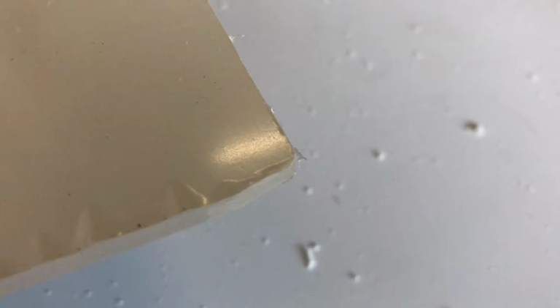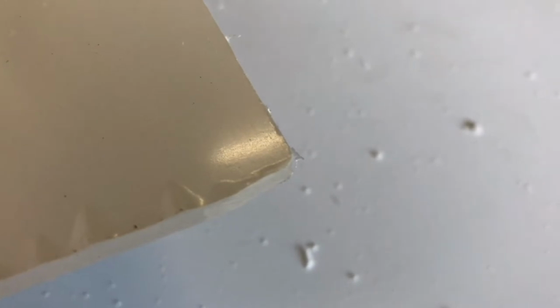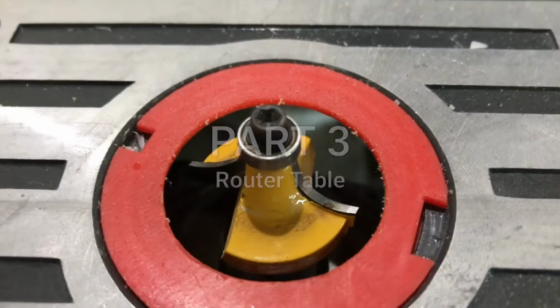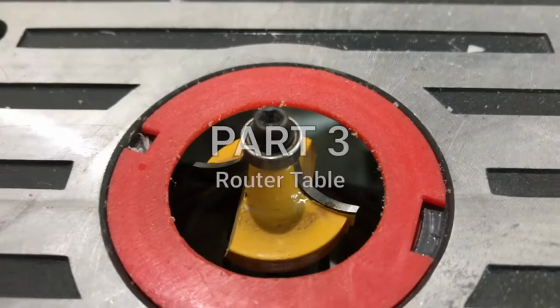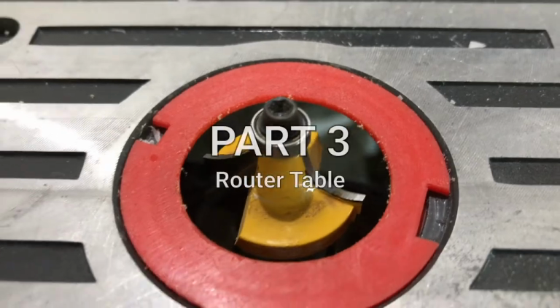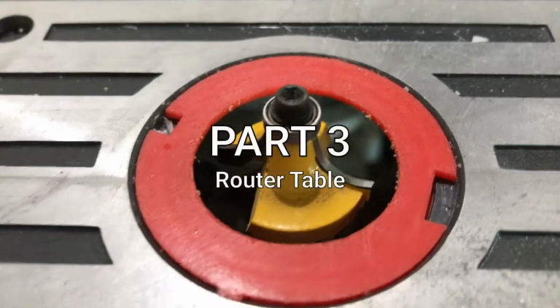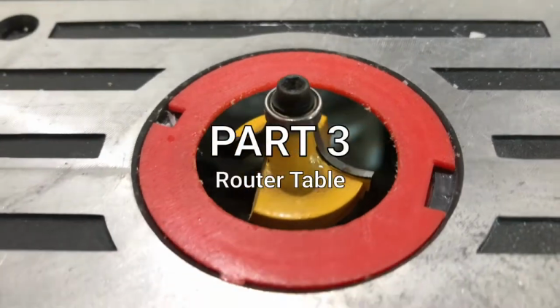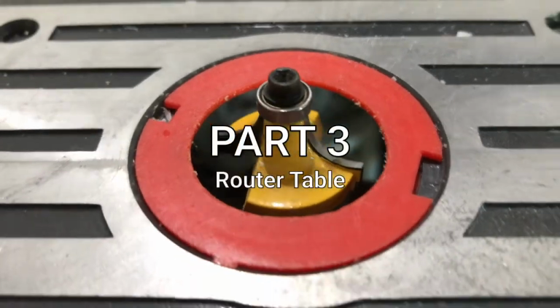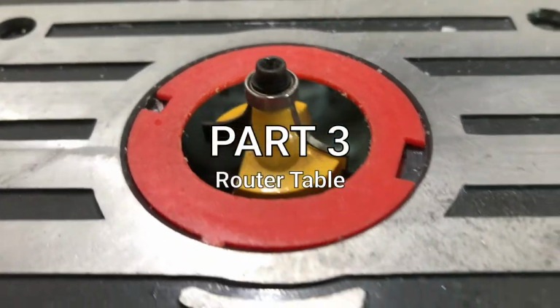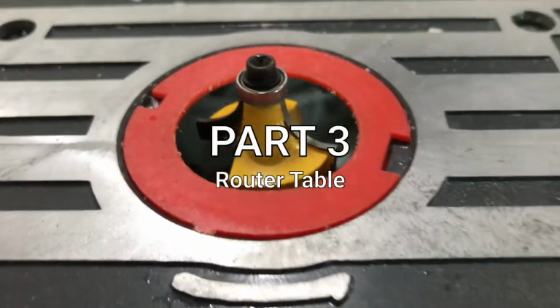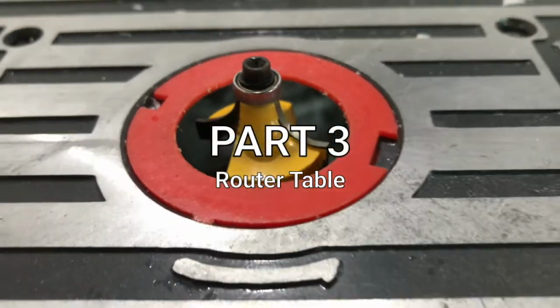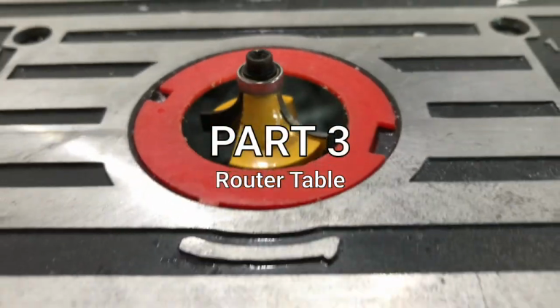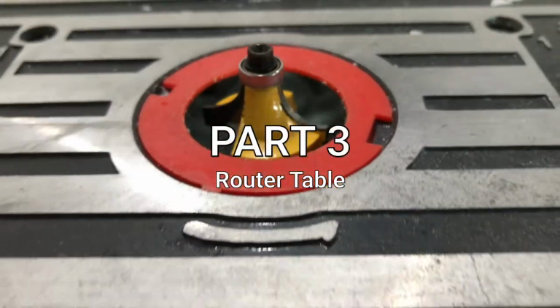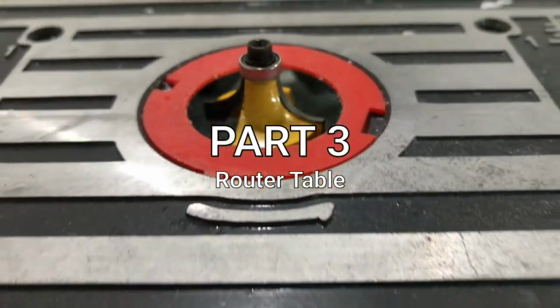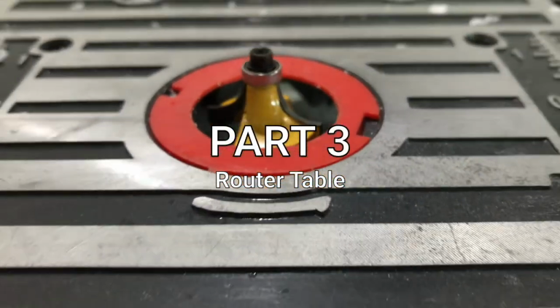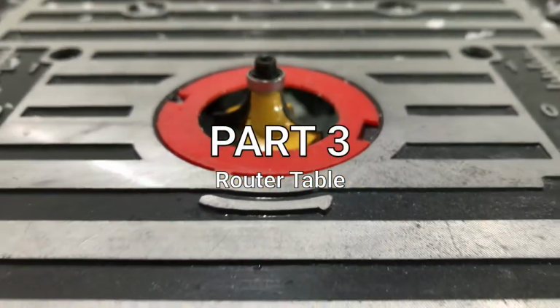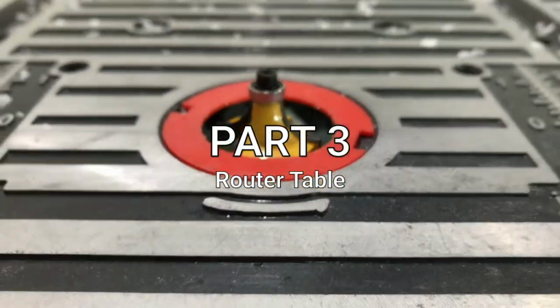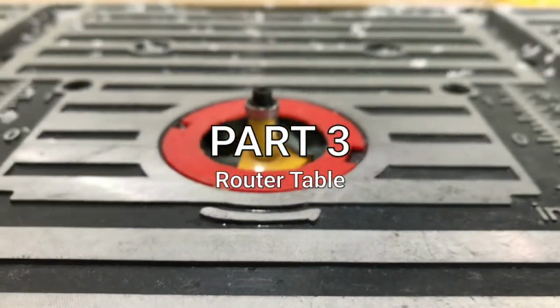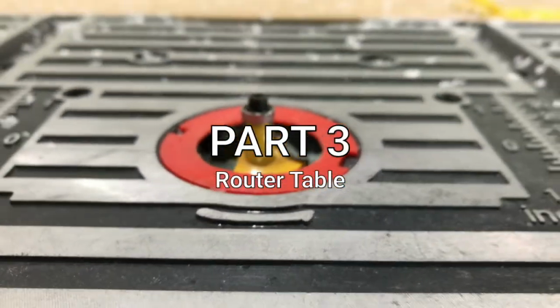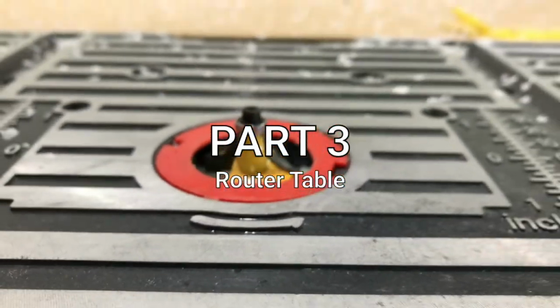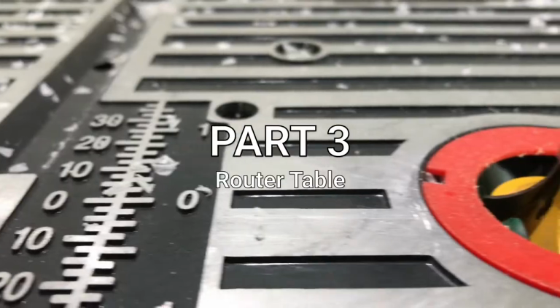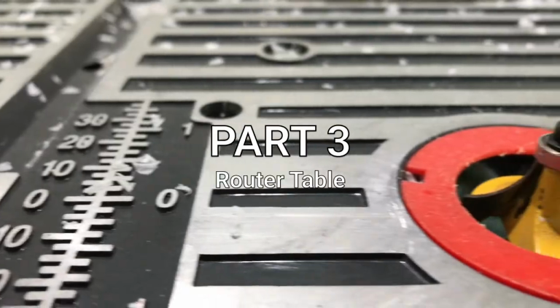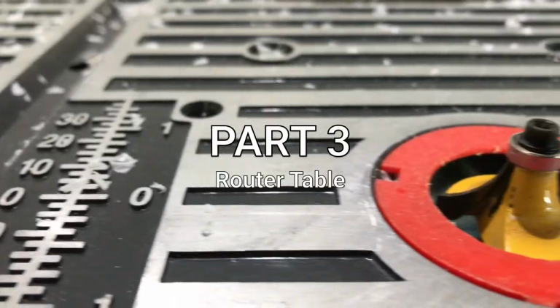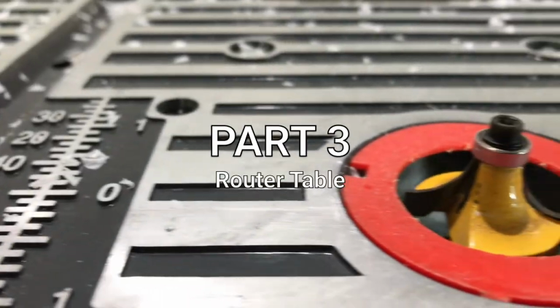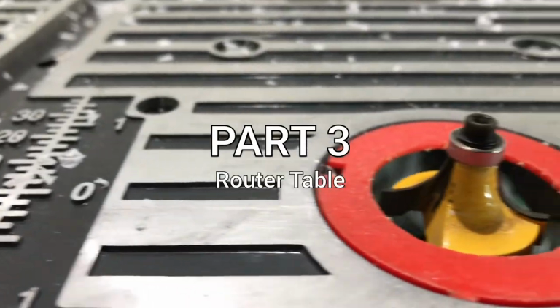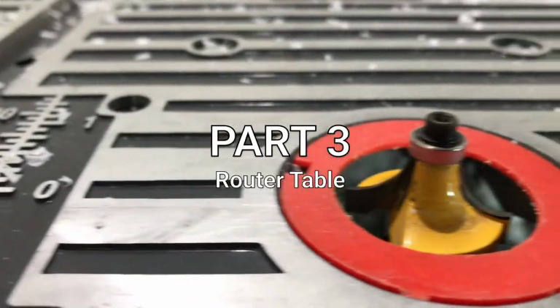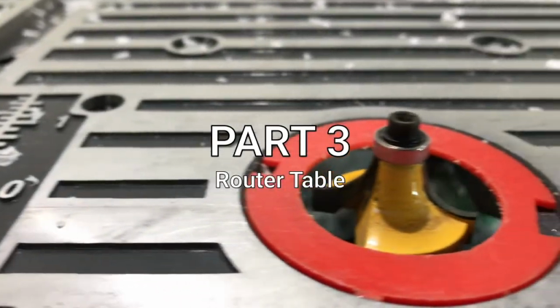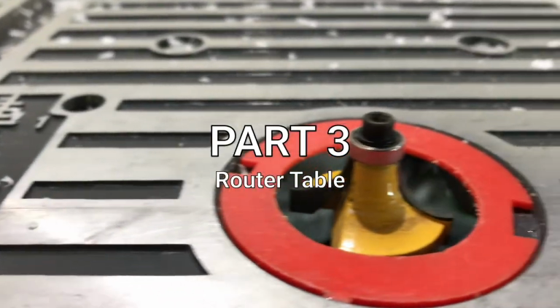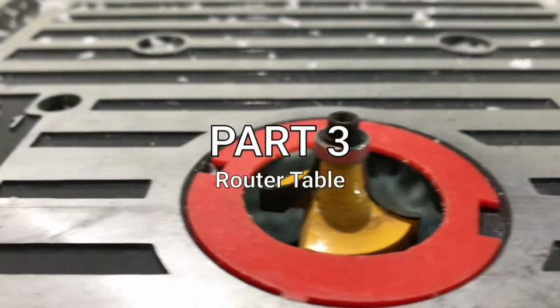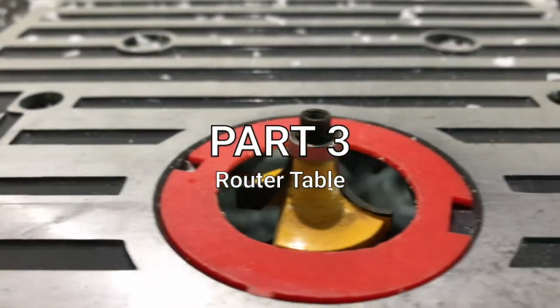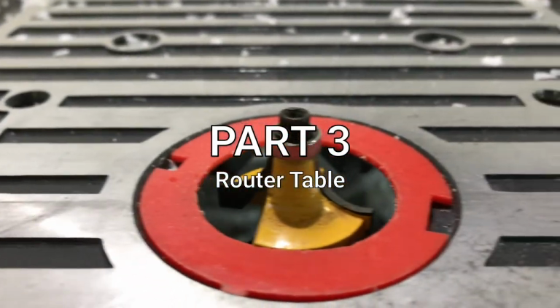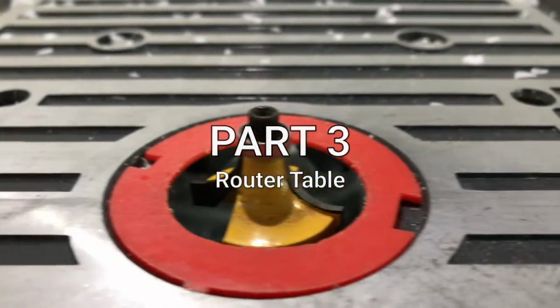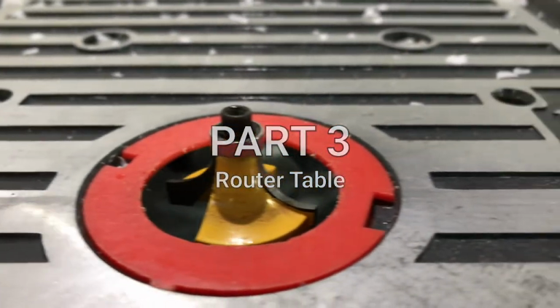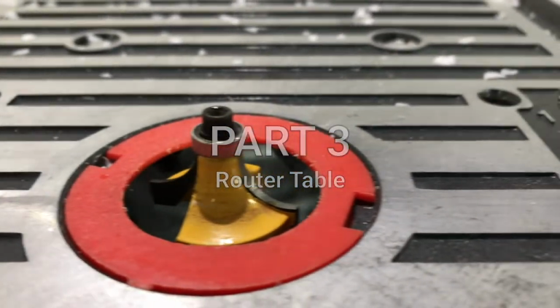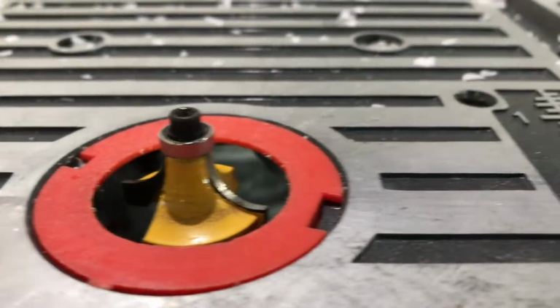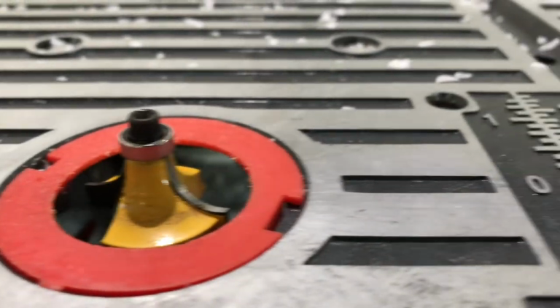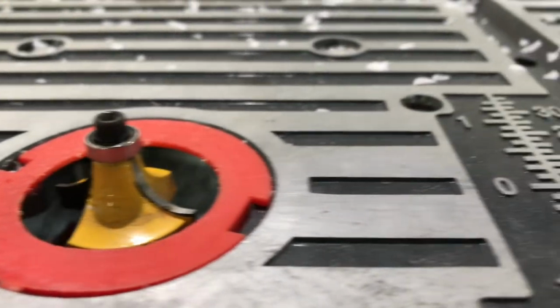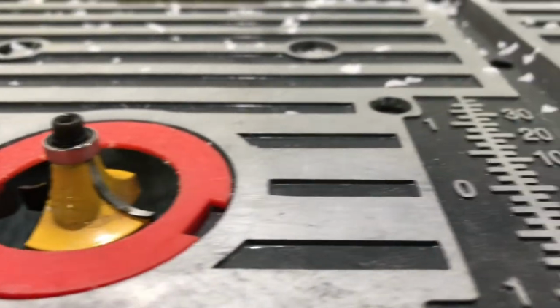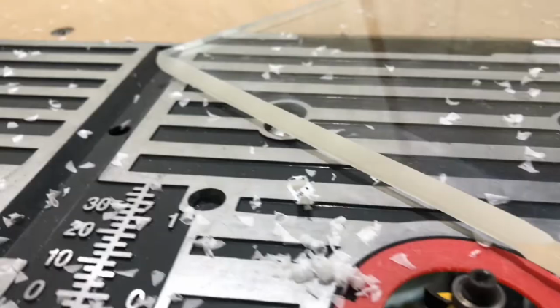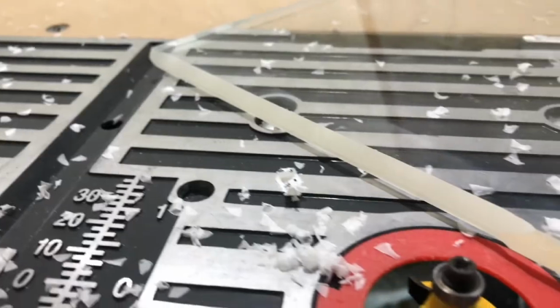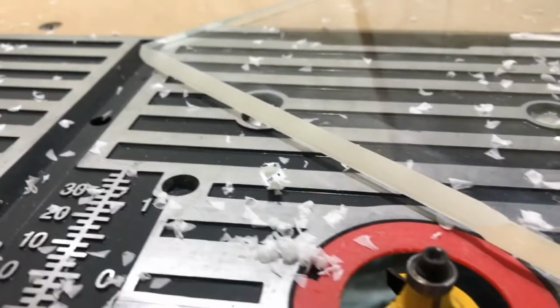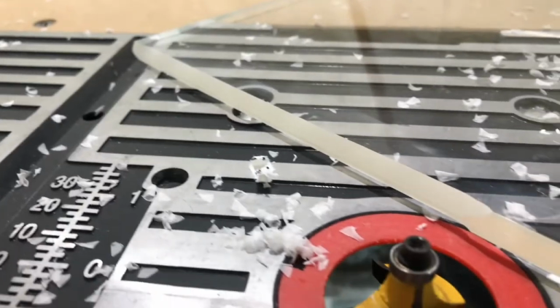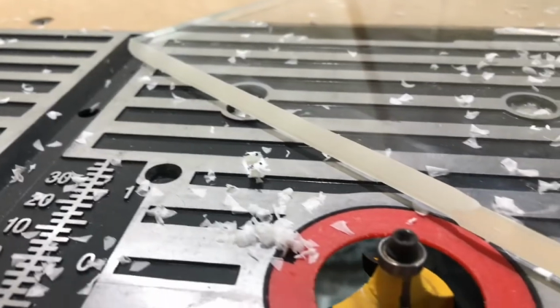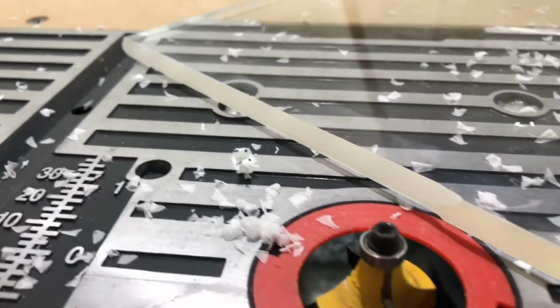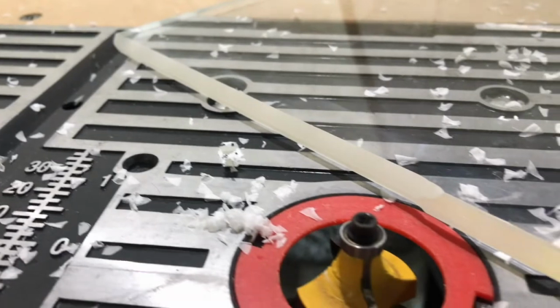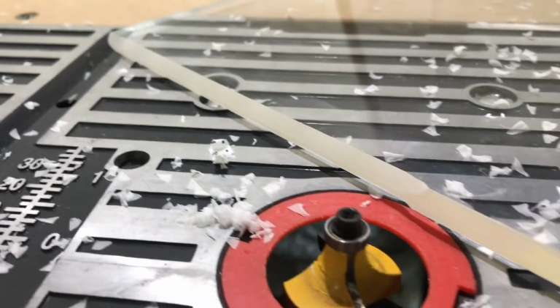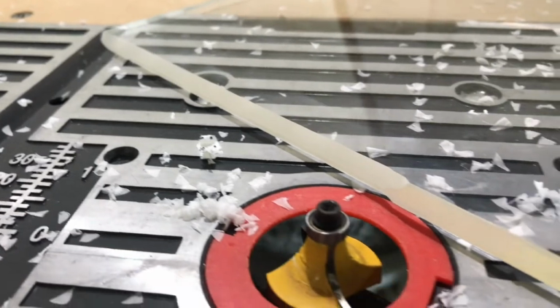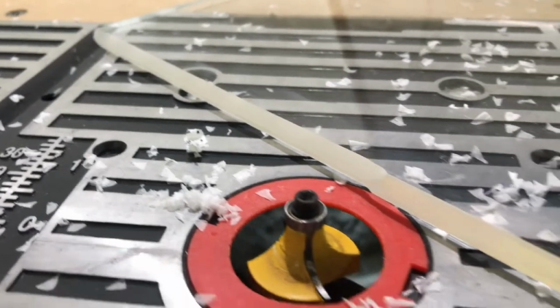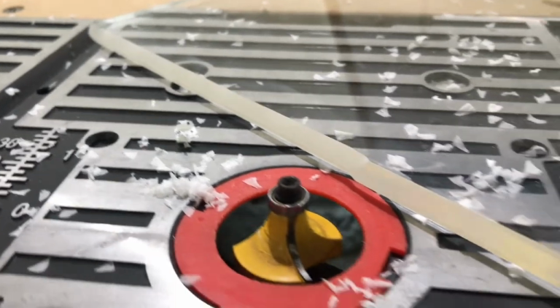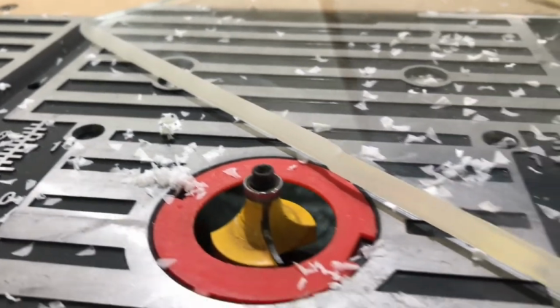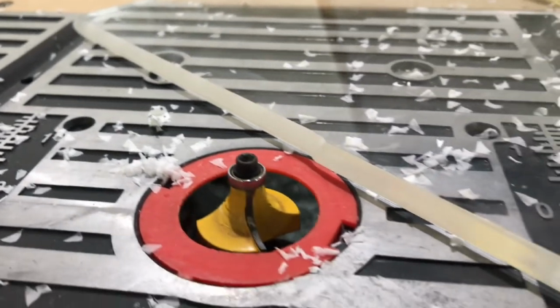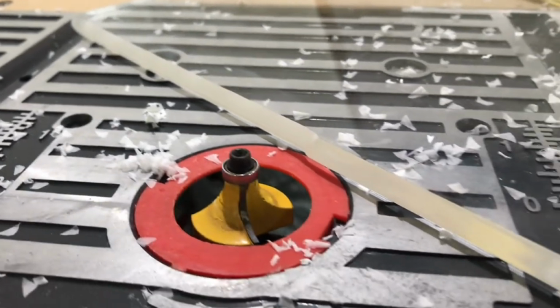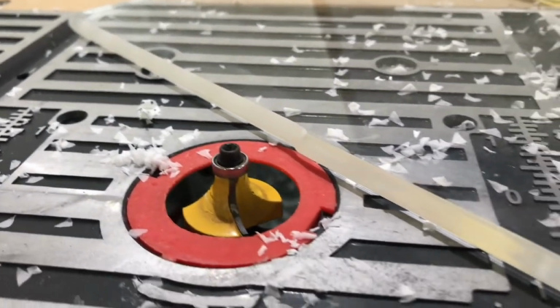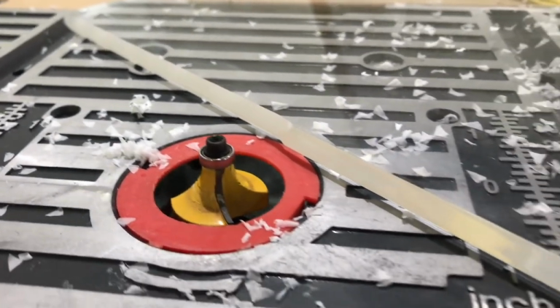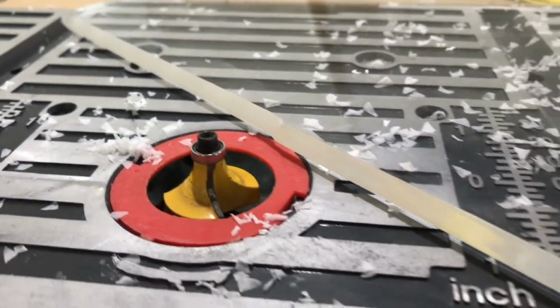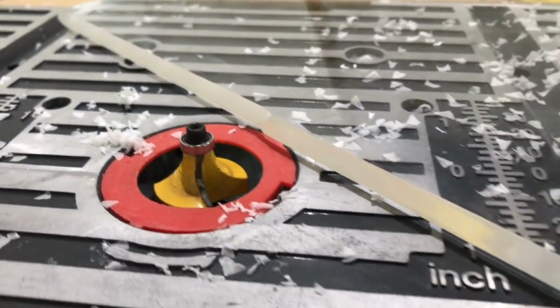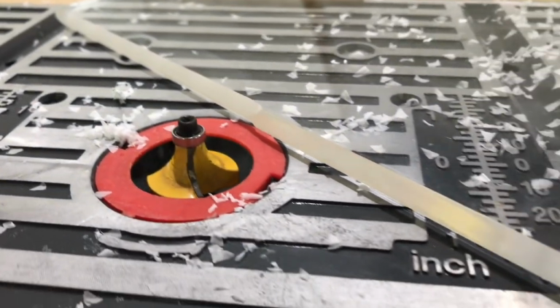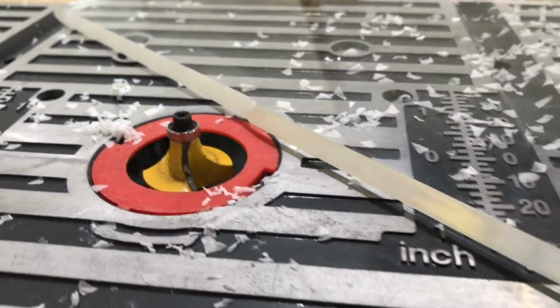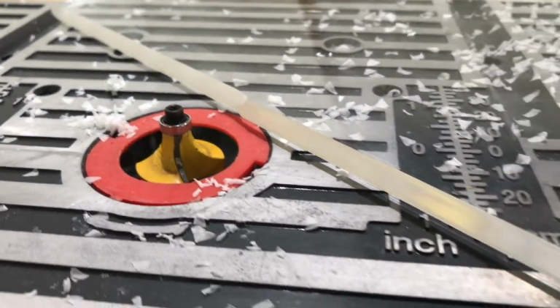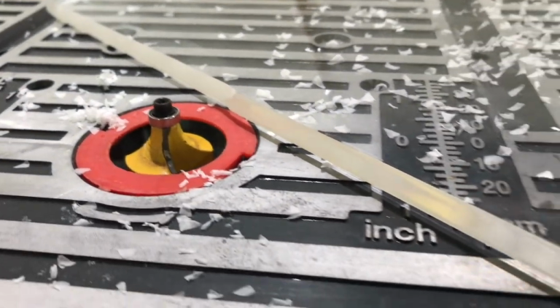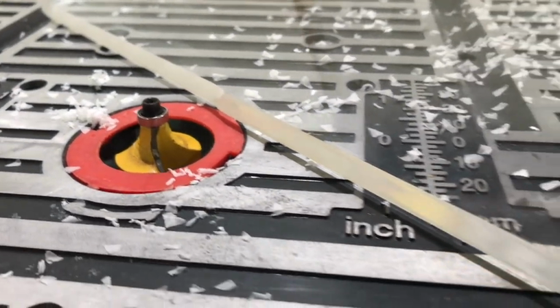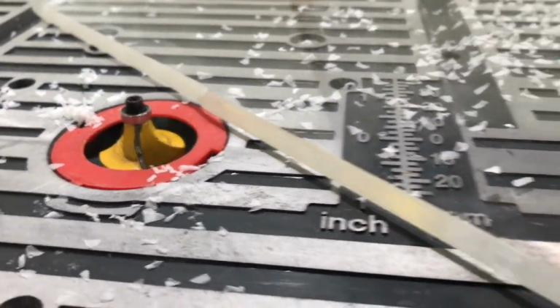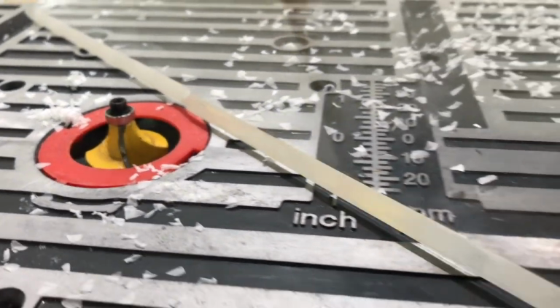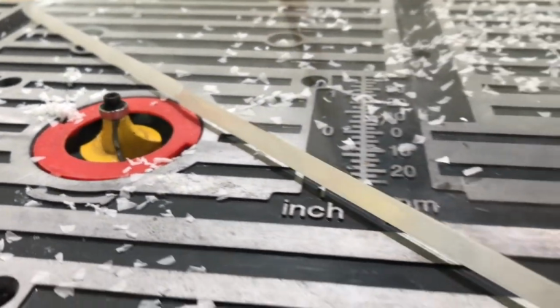Next up, we've got our router table. We can create a nice beveled edge. Again, be firm but use a steady speed for the best results.